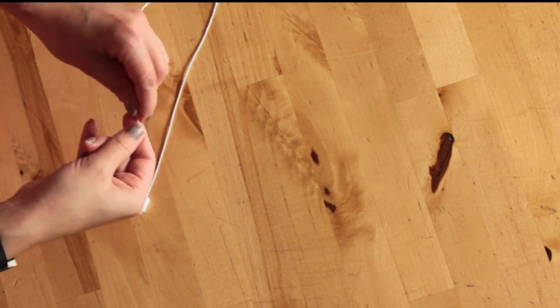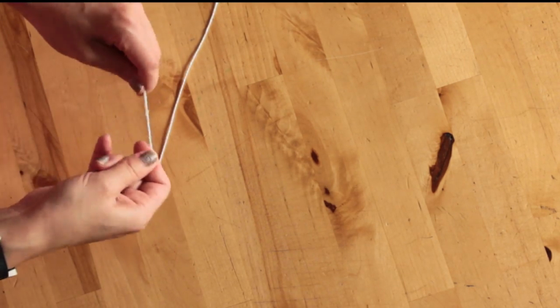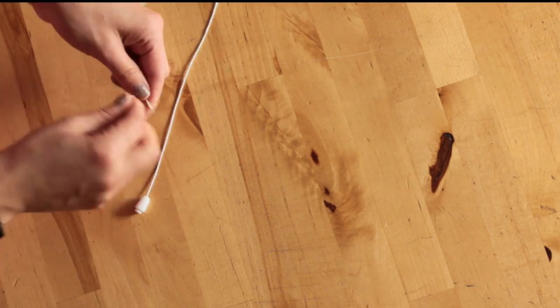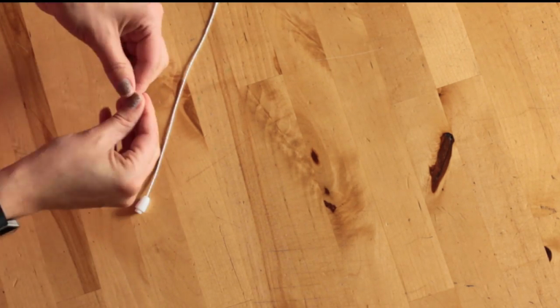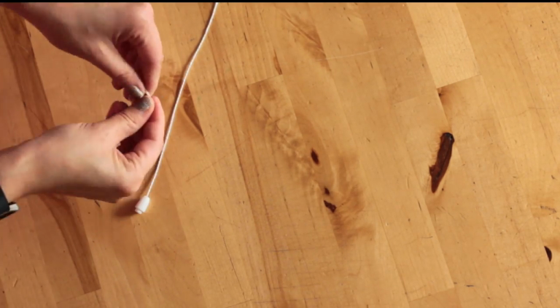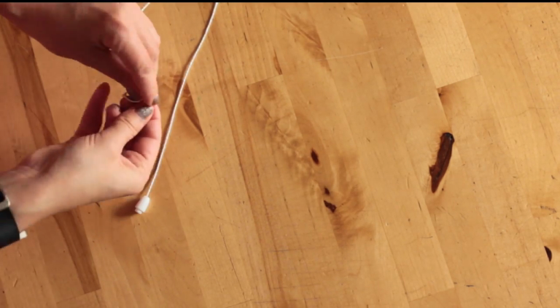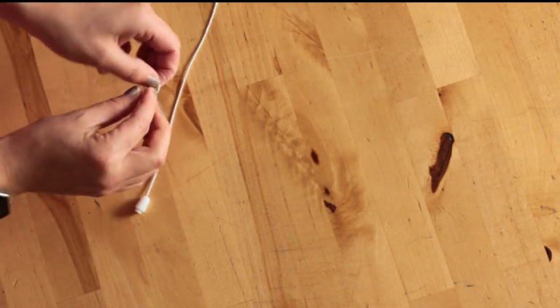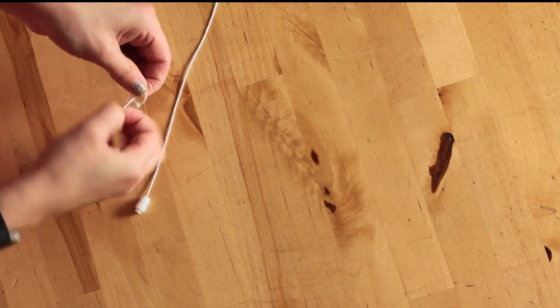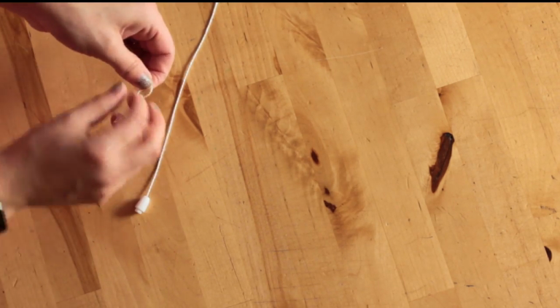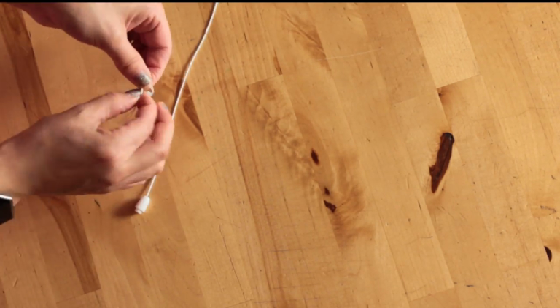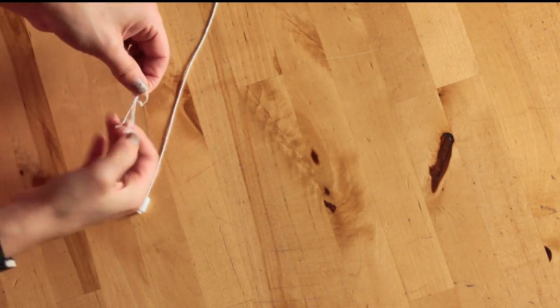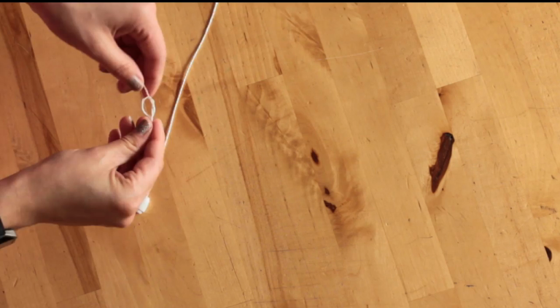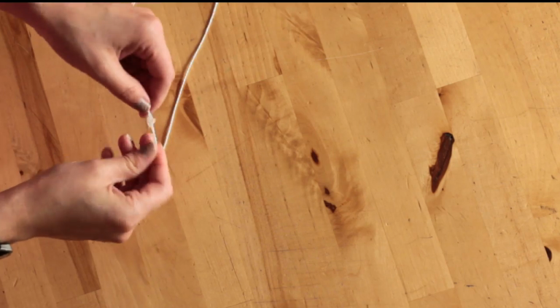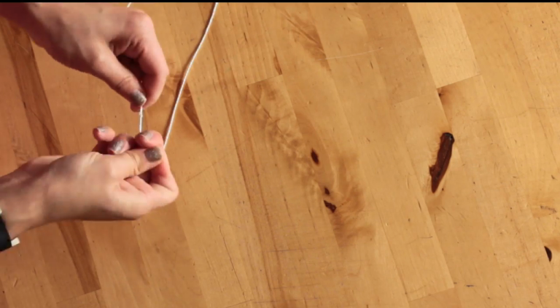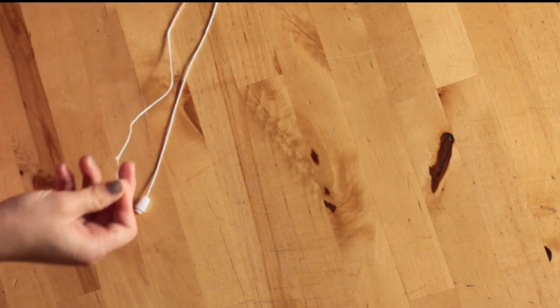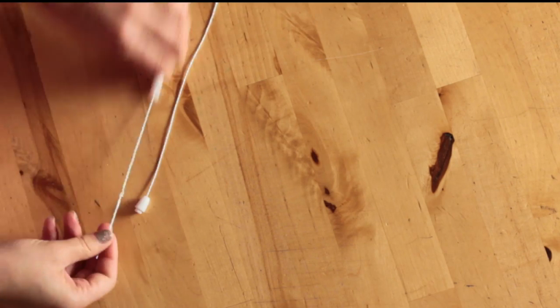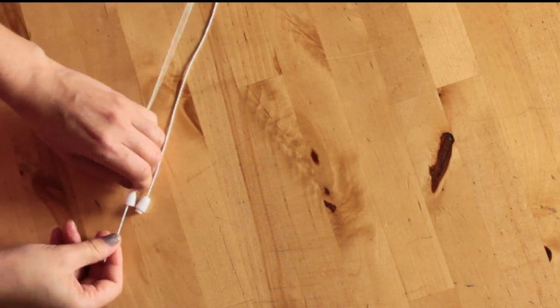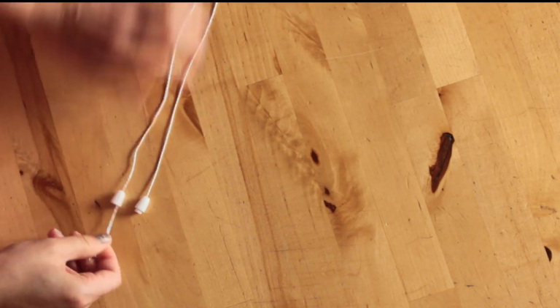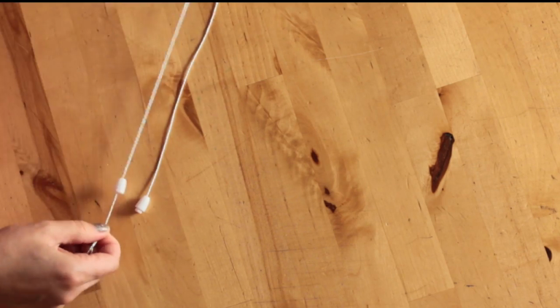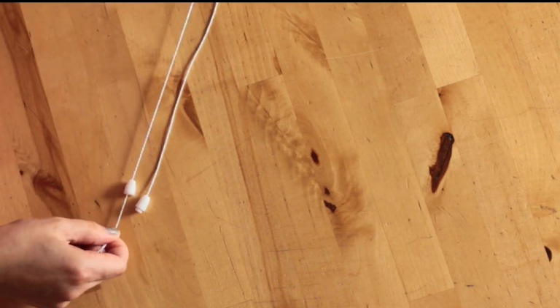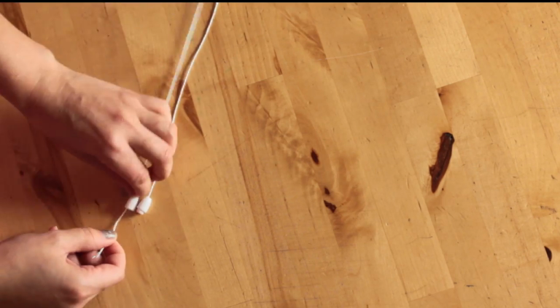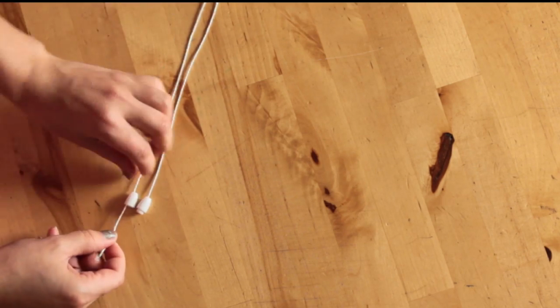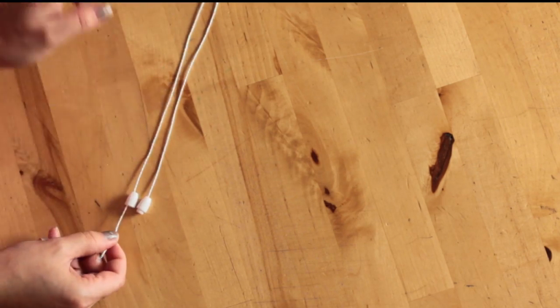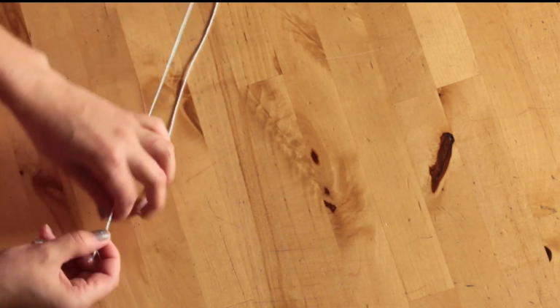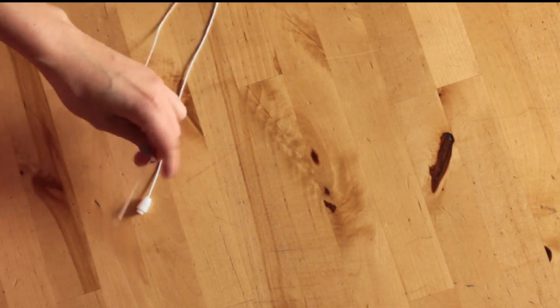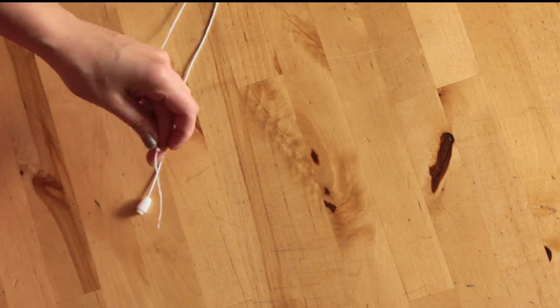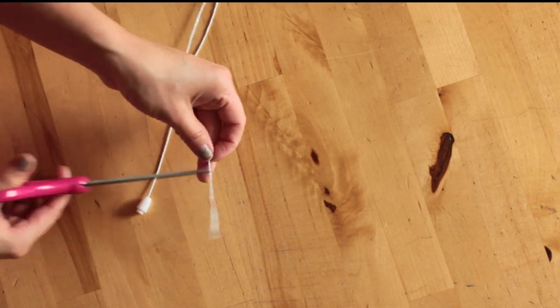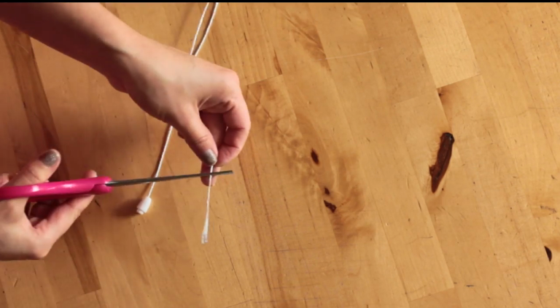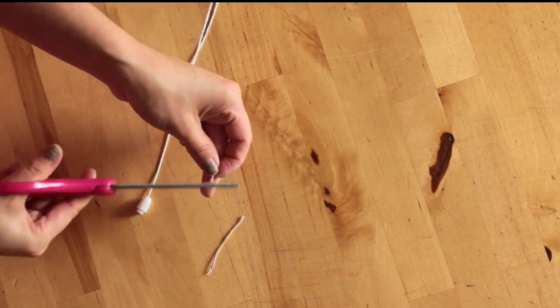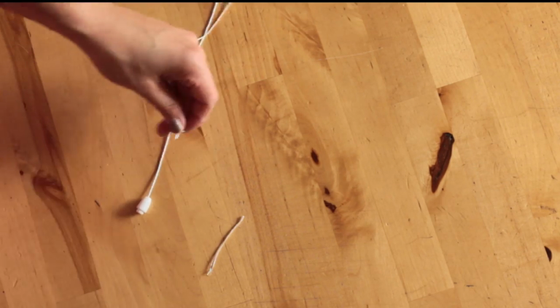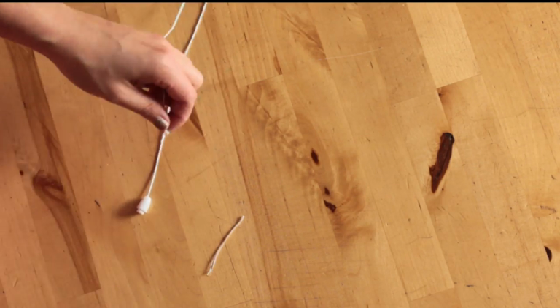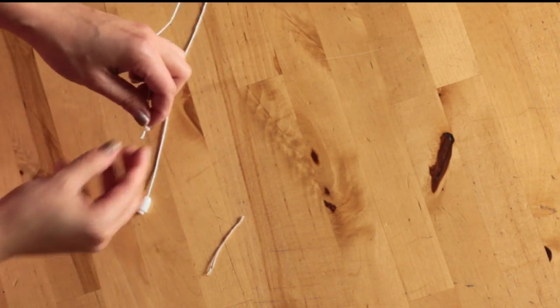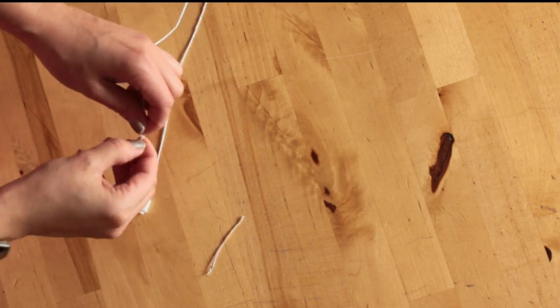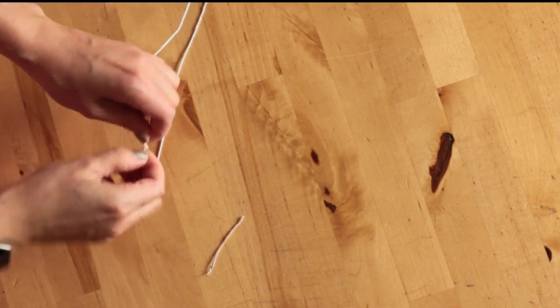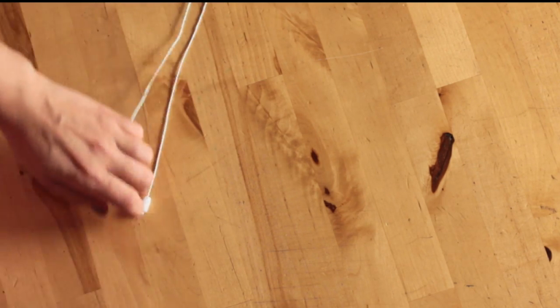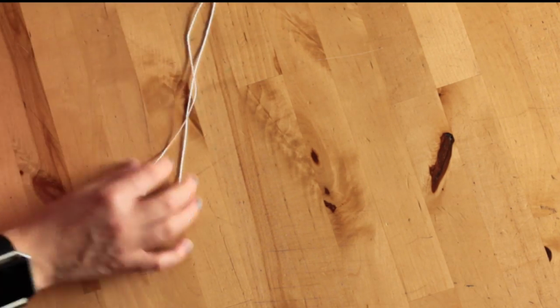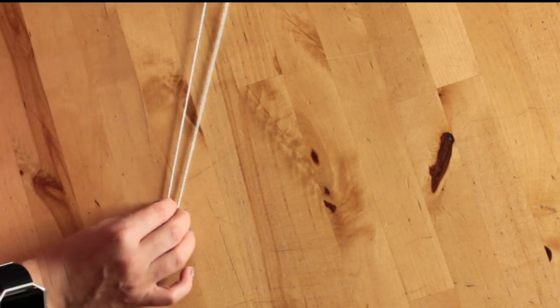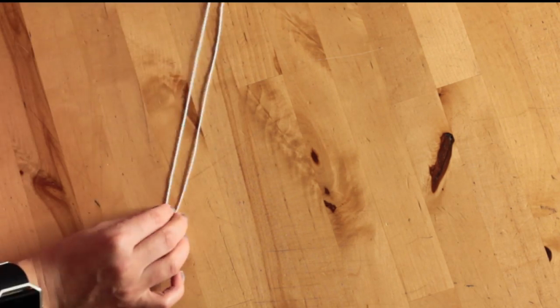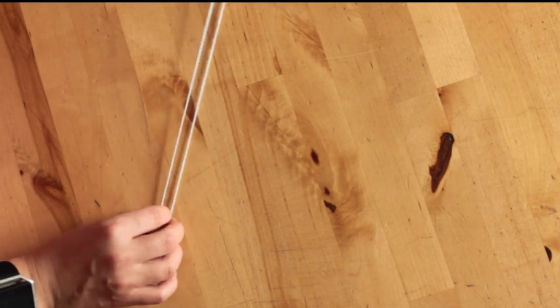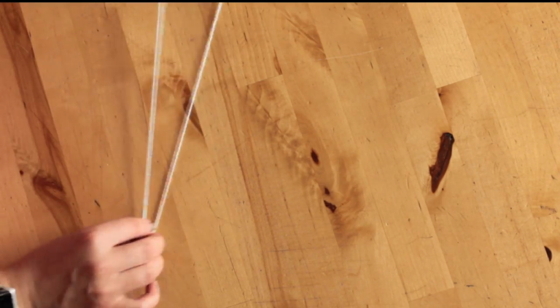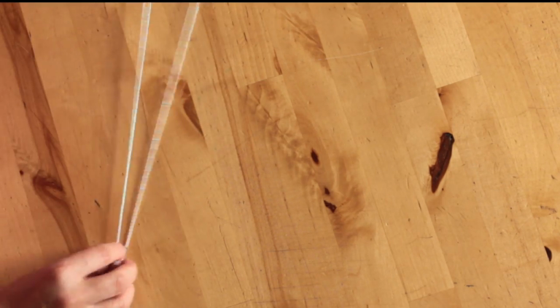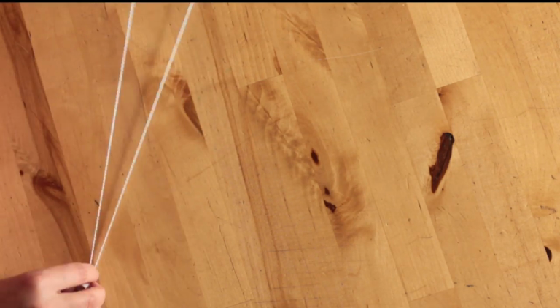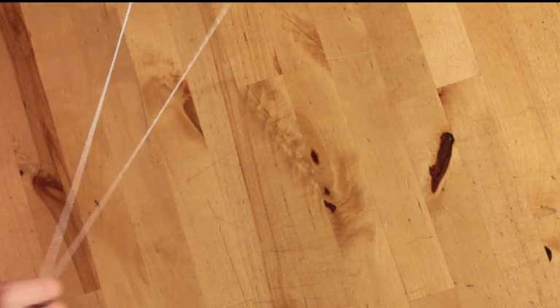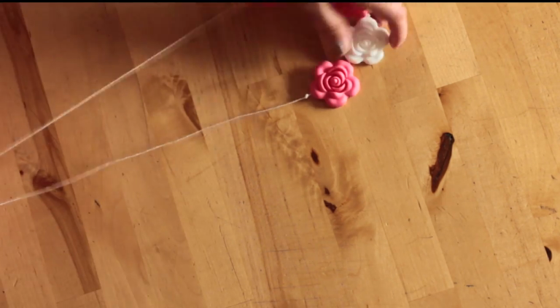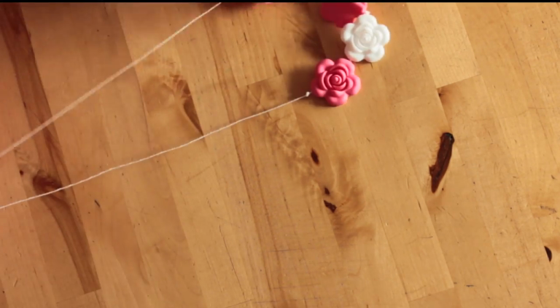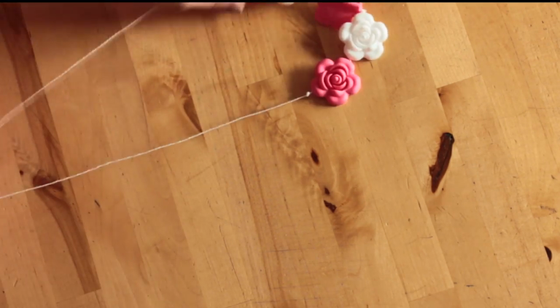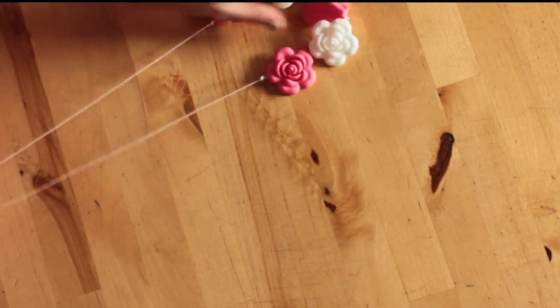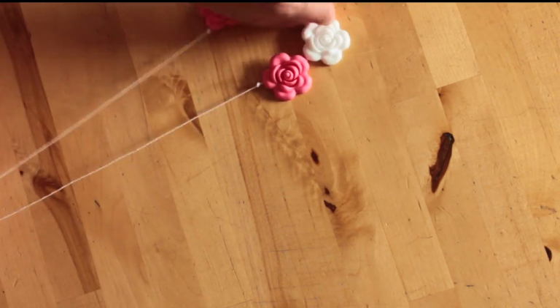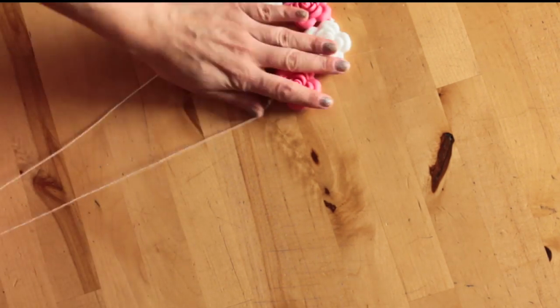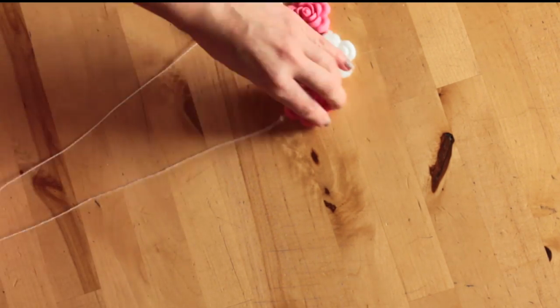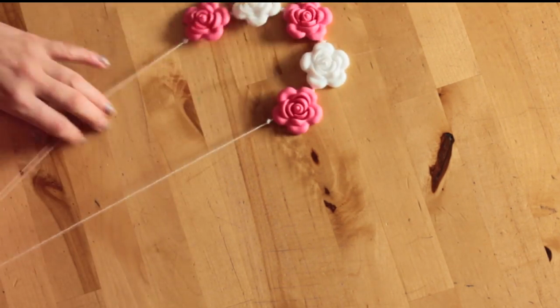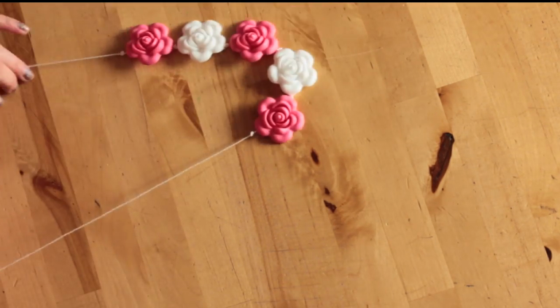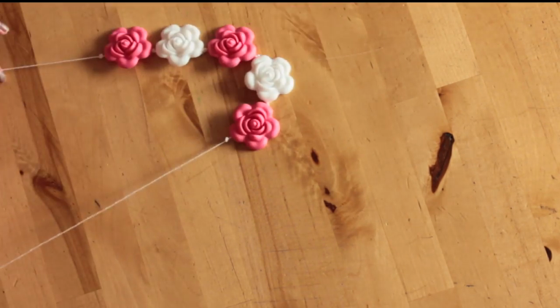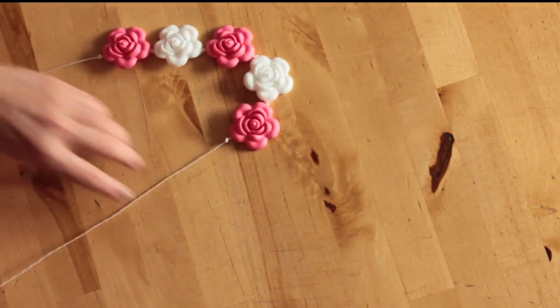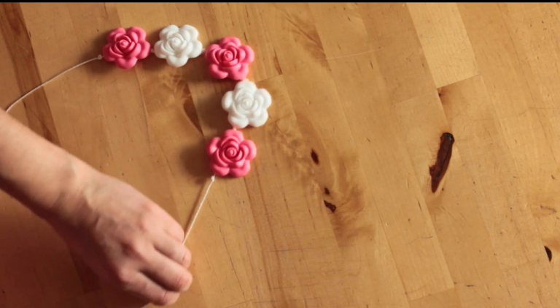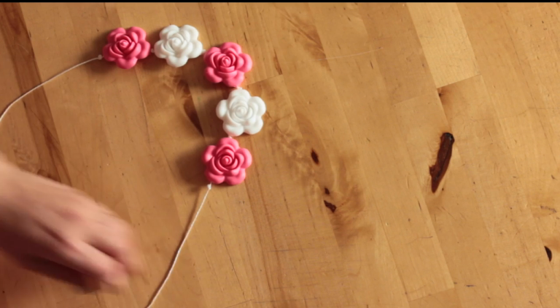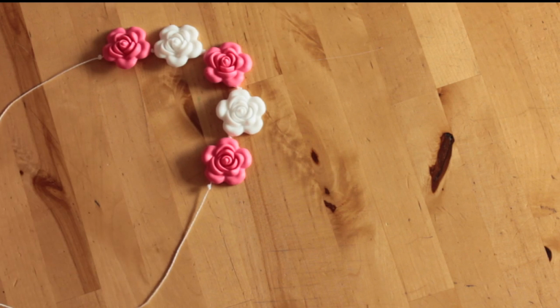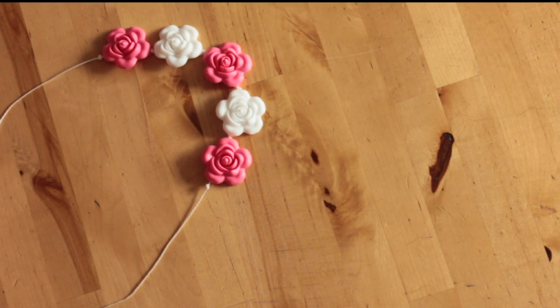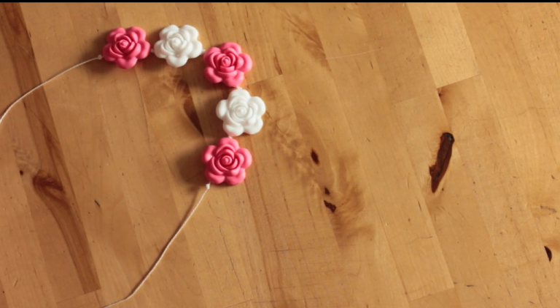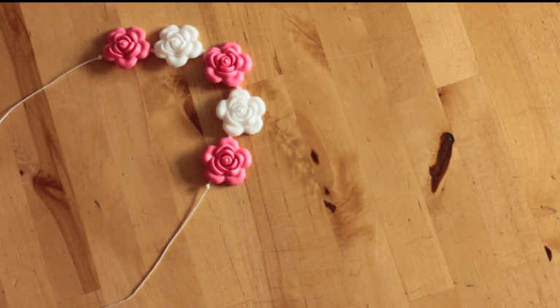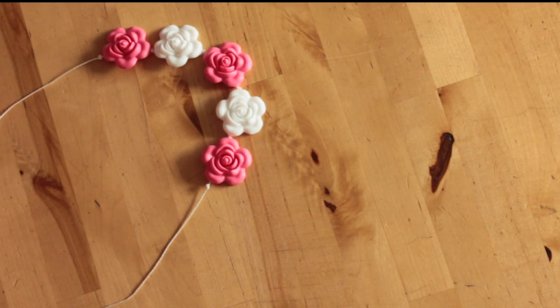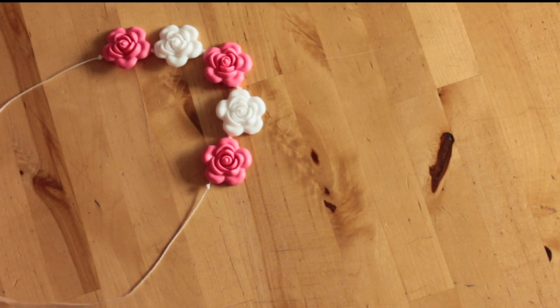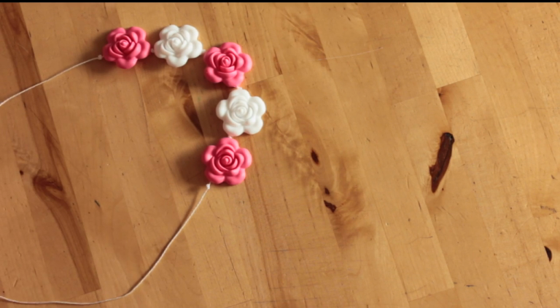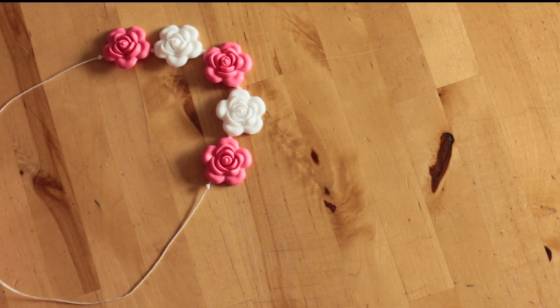When you're done tying your knots go ahead and cut the excess and you're done. There you have it — a cute teething necklace.